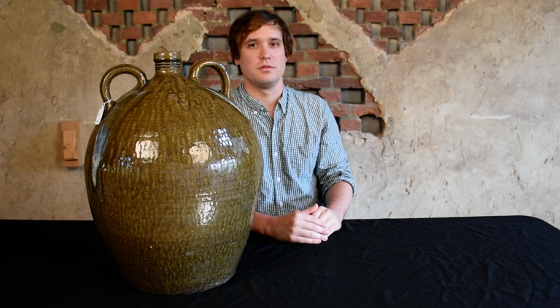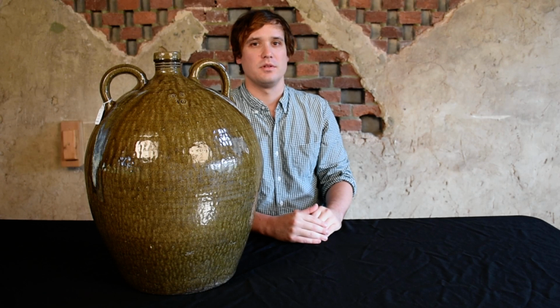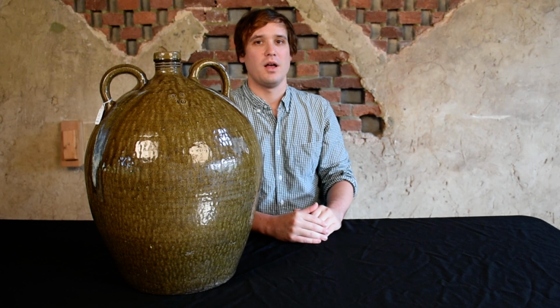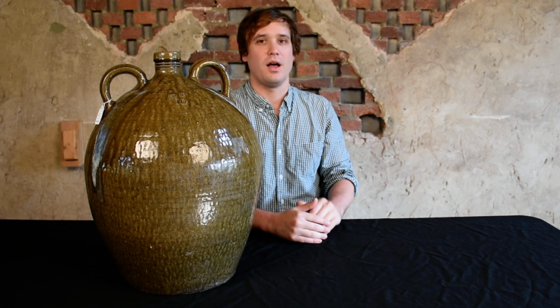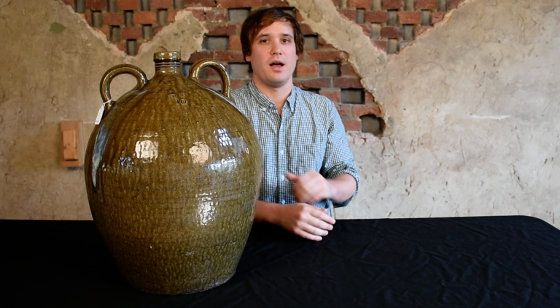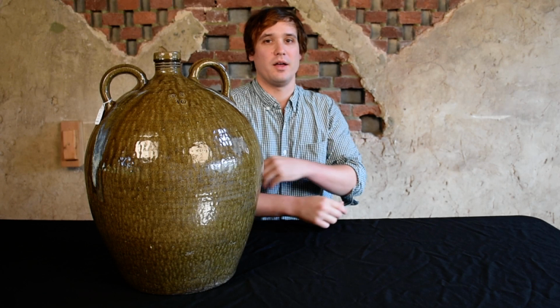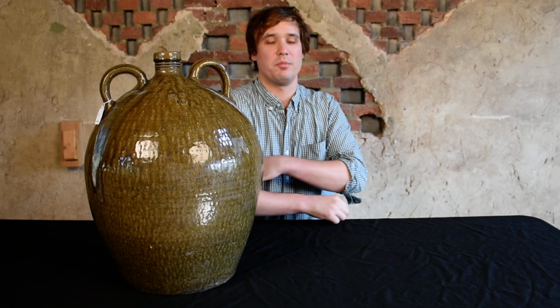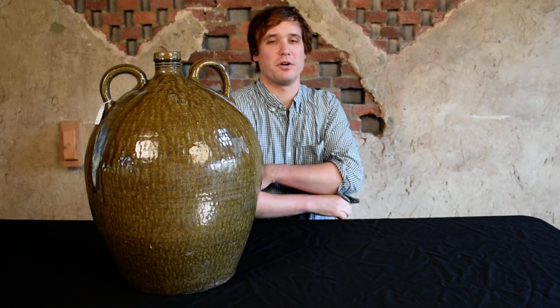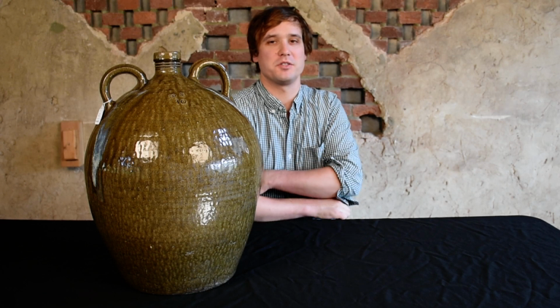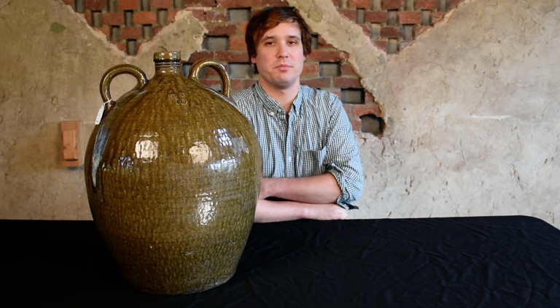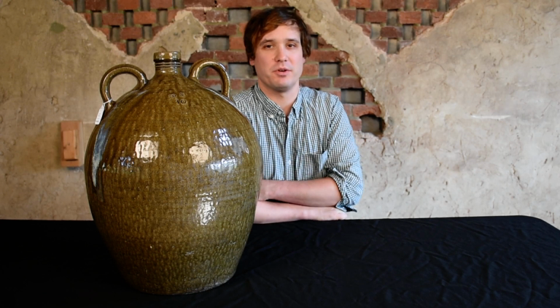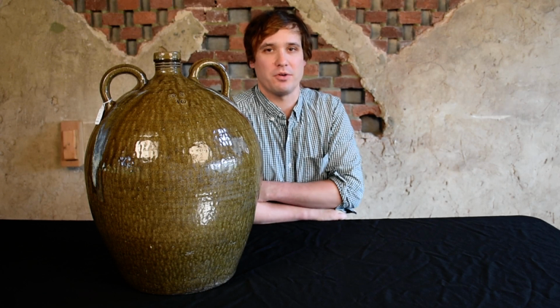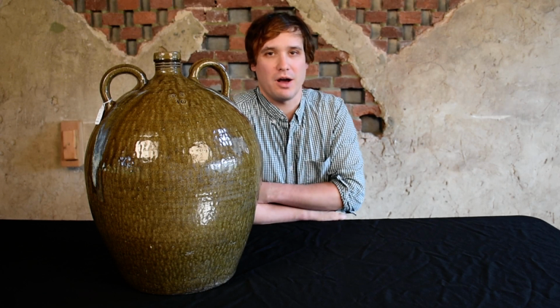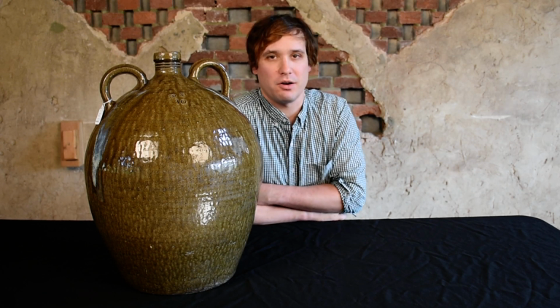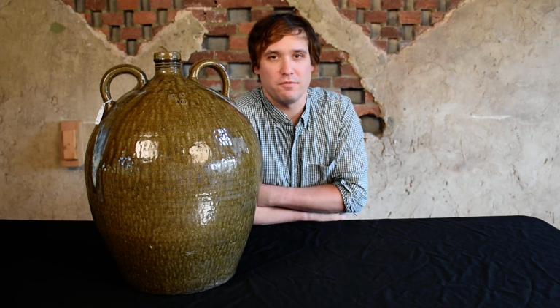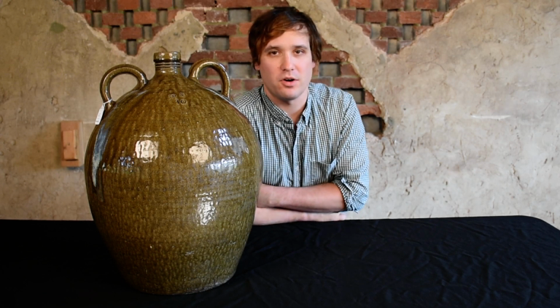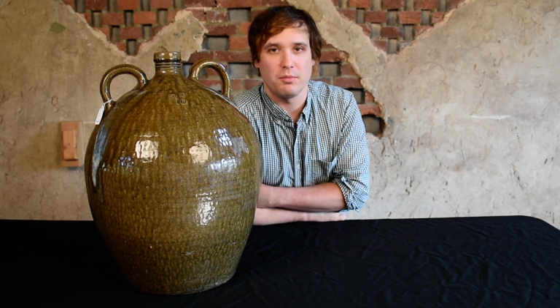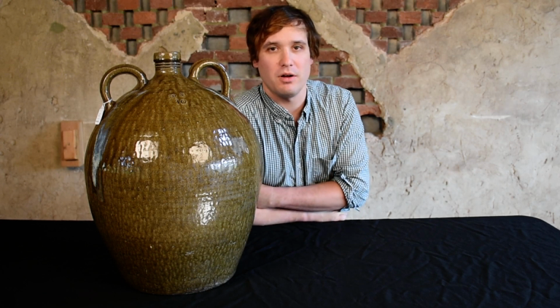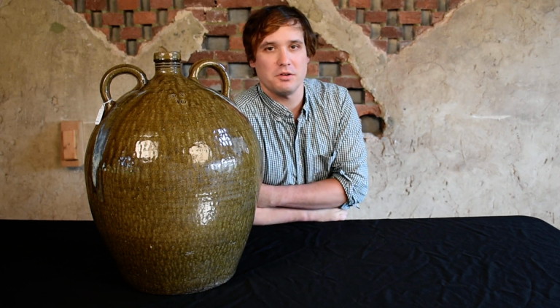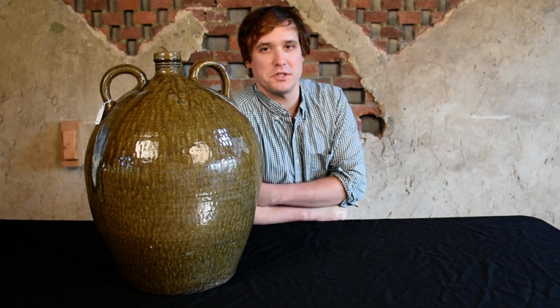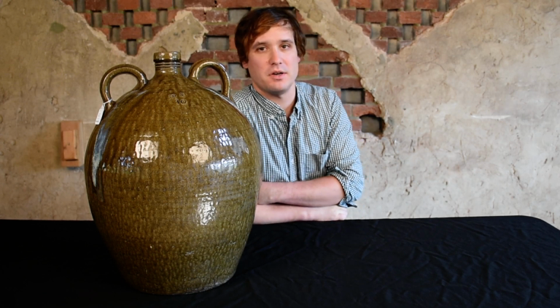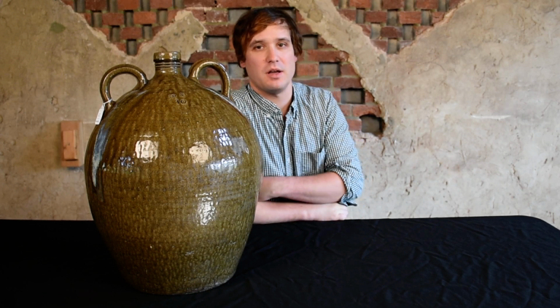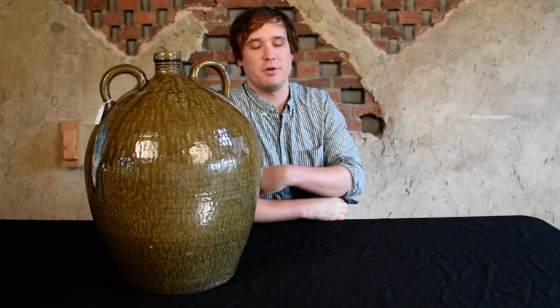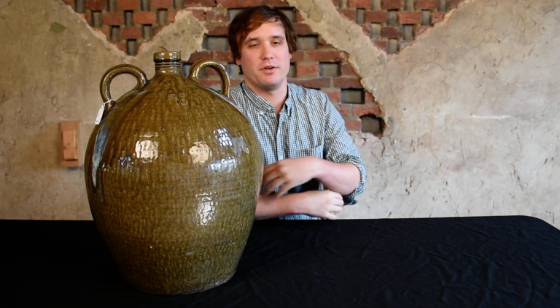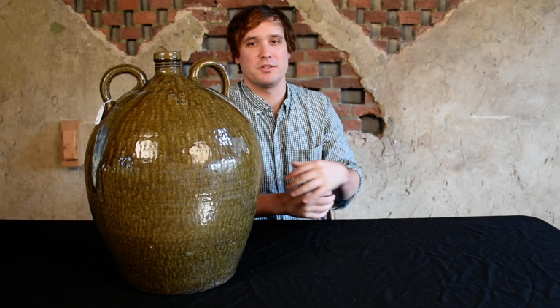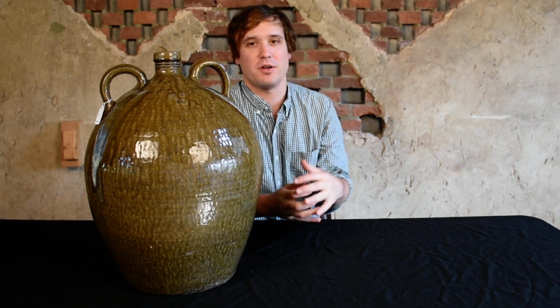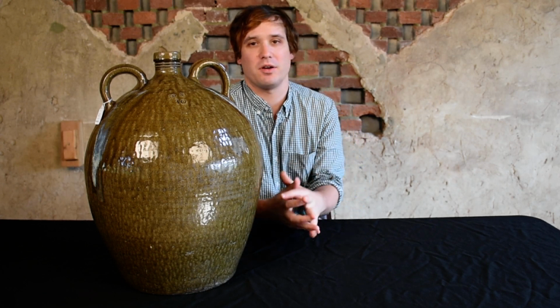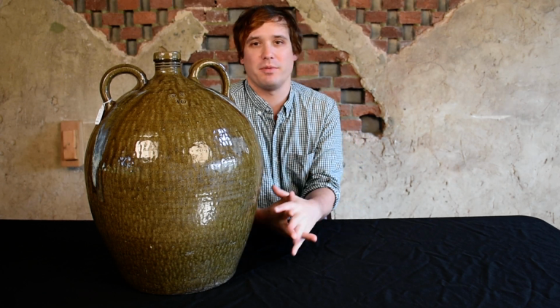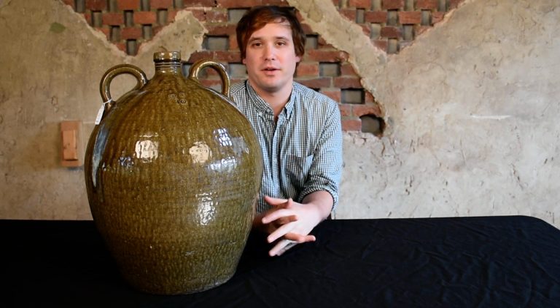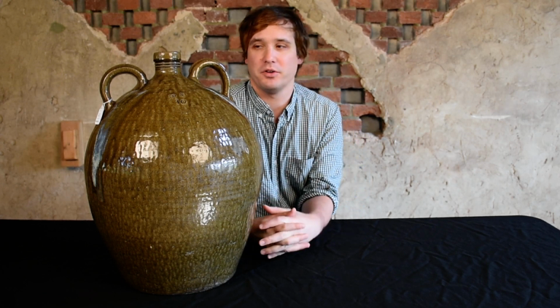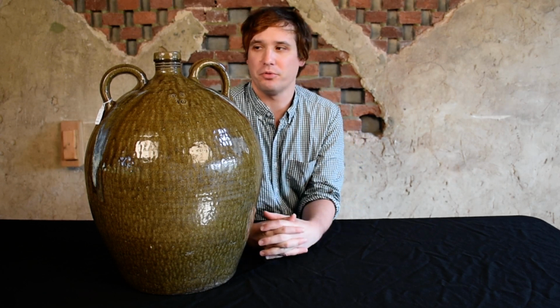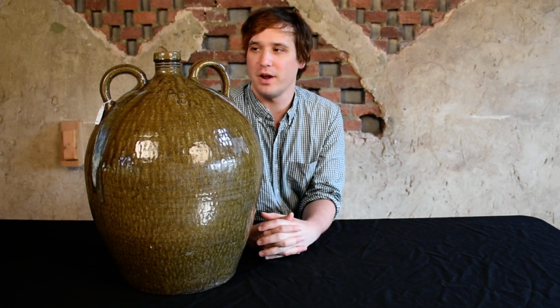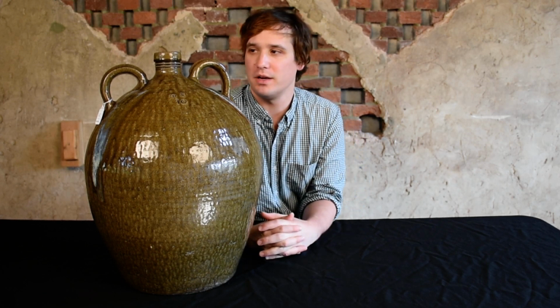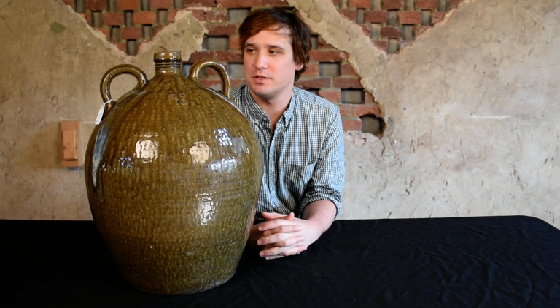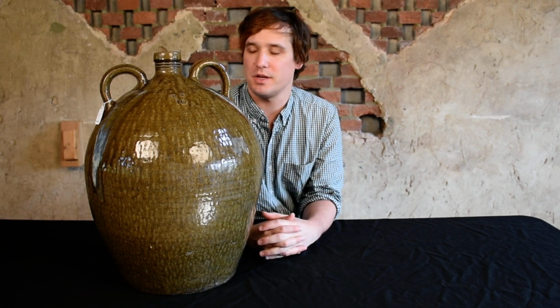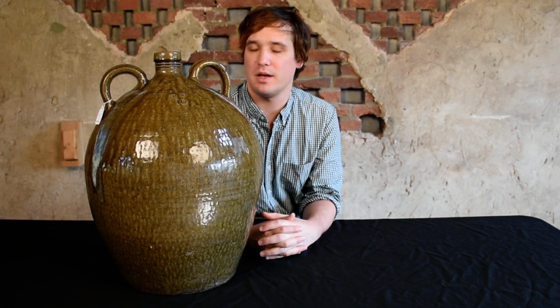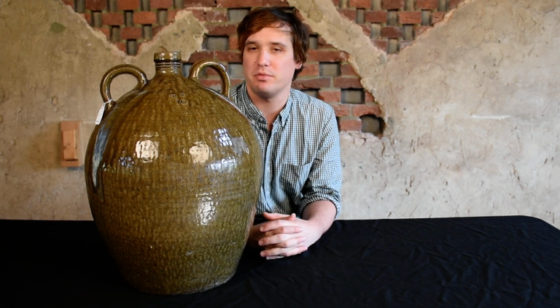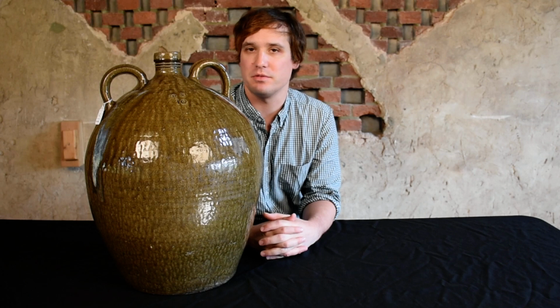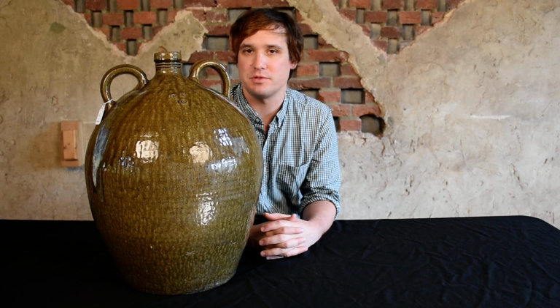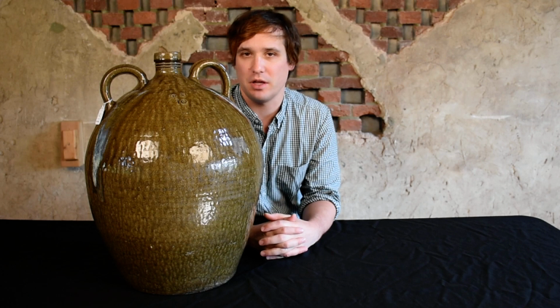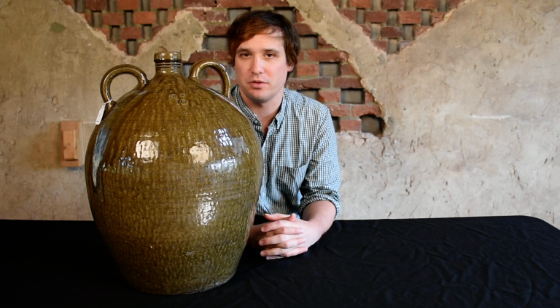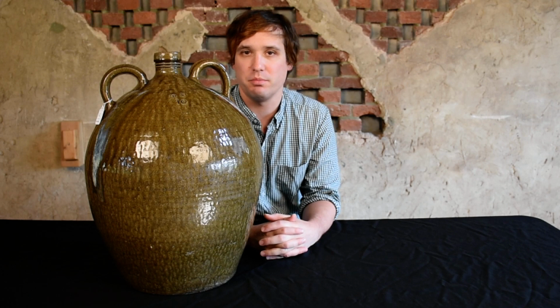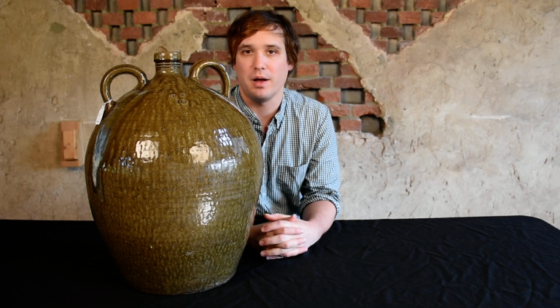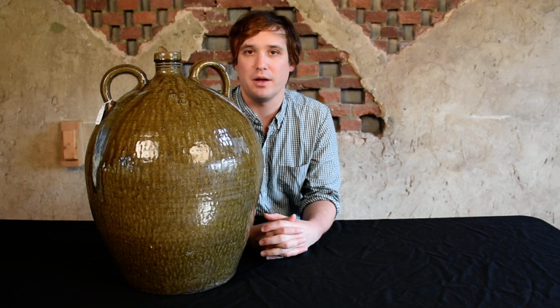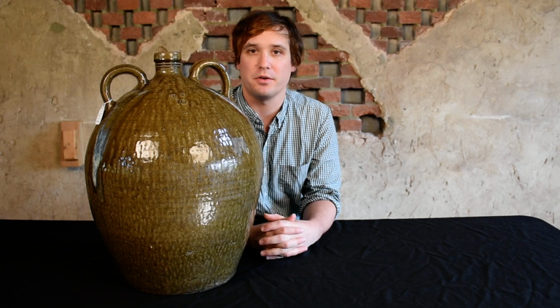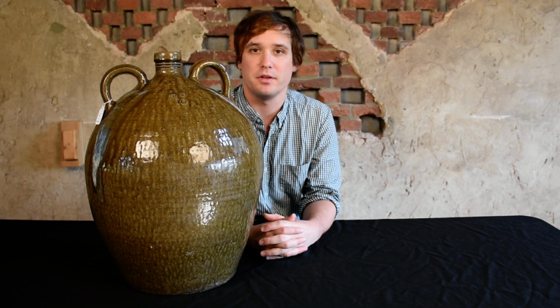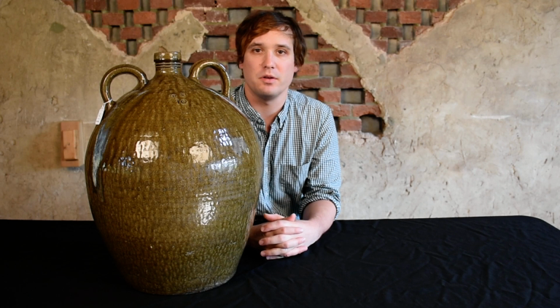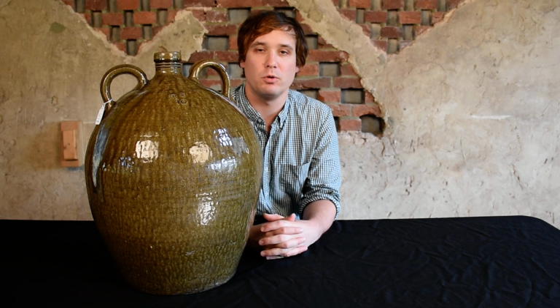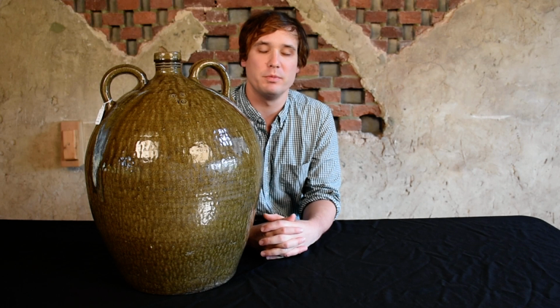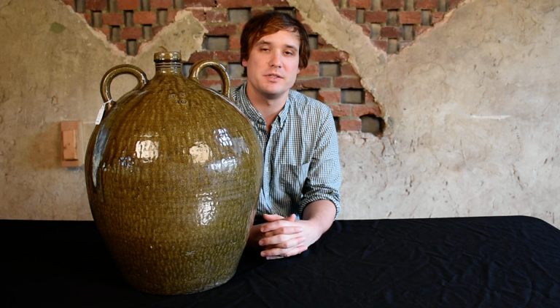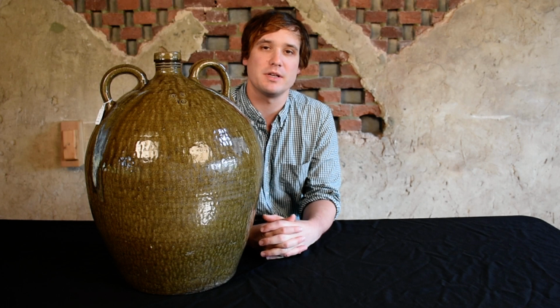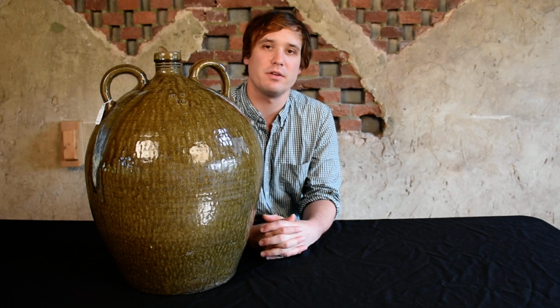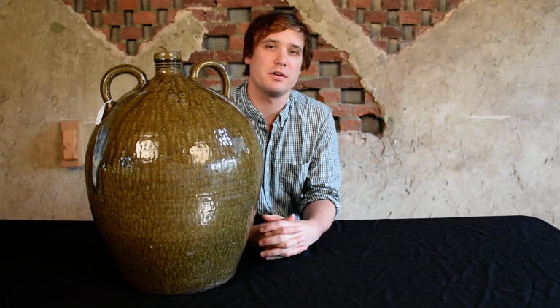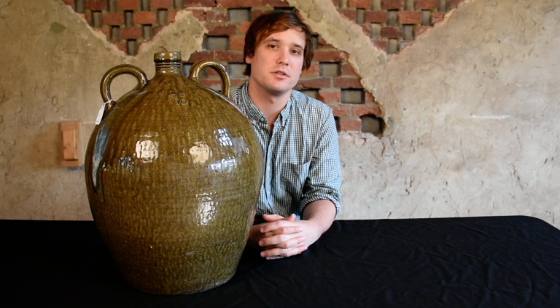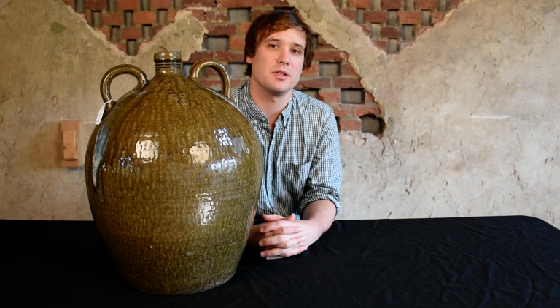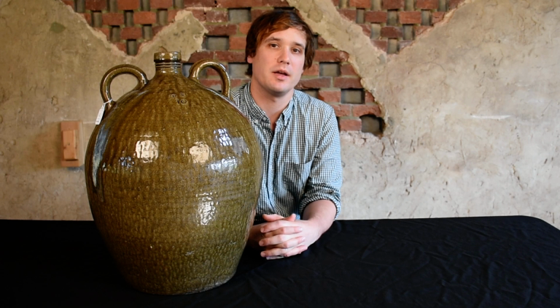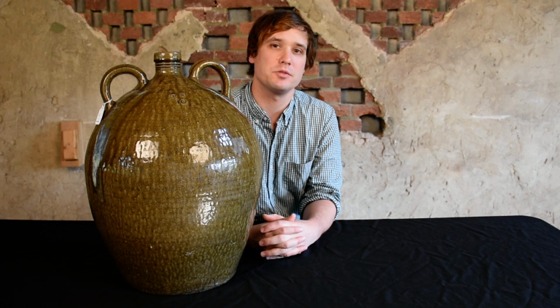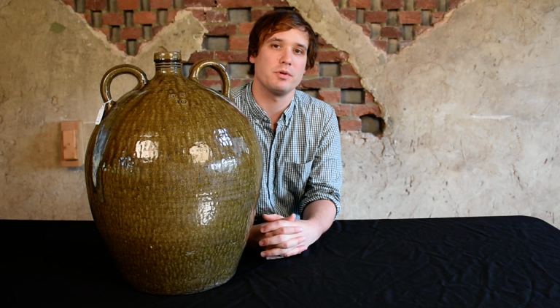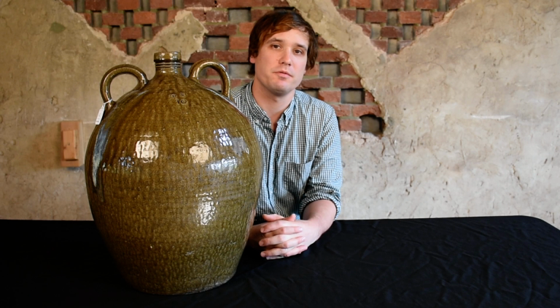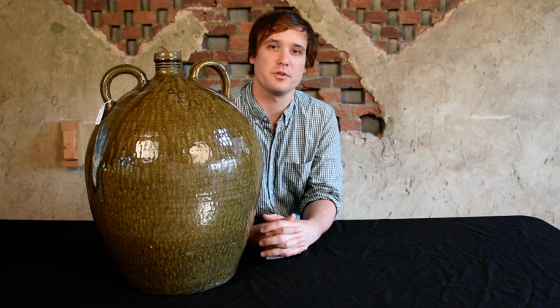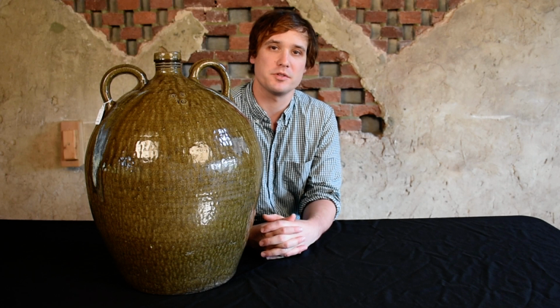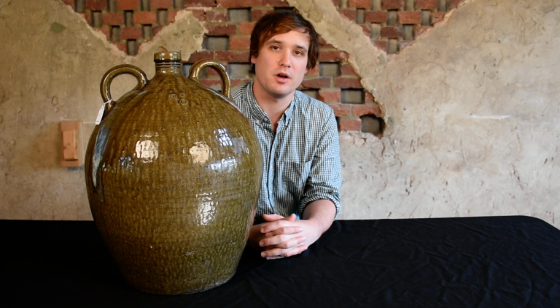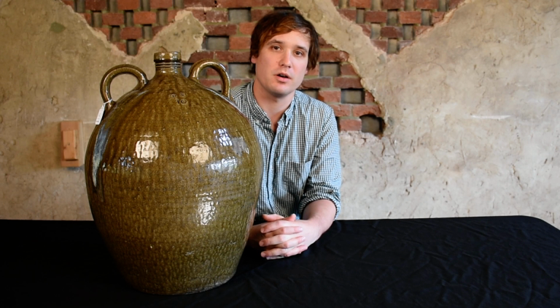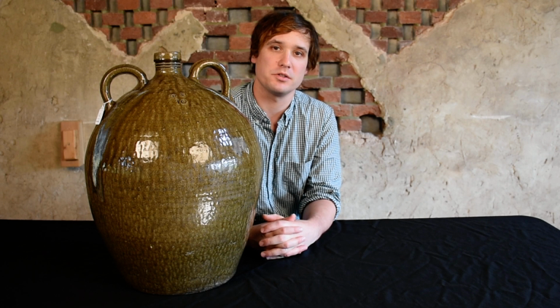Hi, I'm Mark Zip at Crocker Farm Auction. I'm here to talk about a great example of southern pottery that we'll be selling in our July 21st auction.